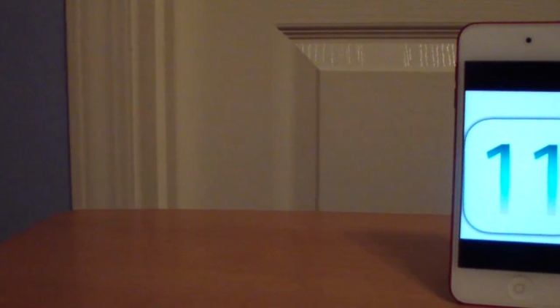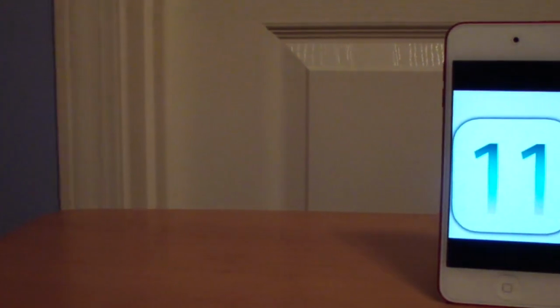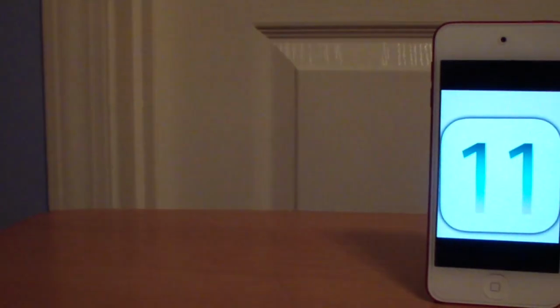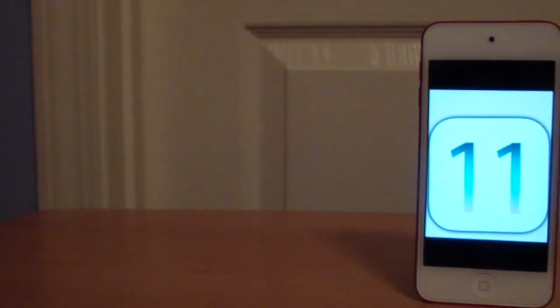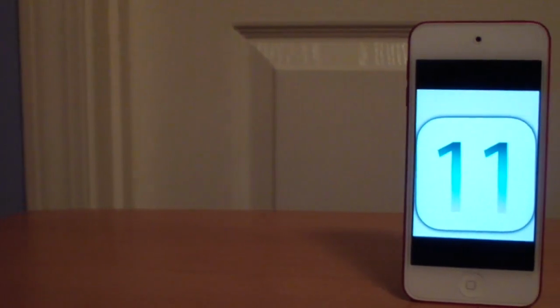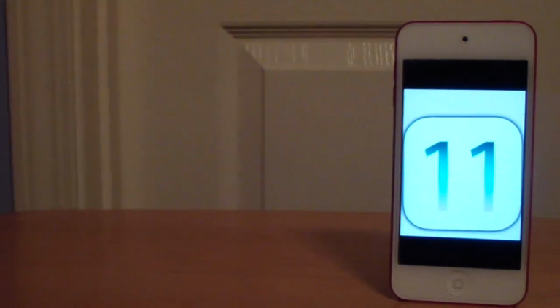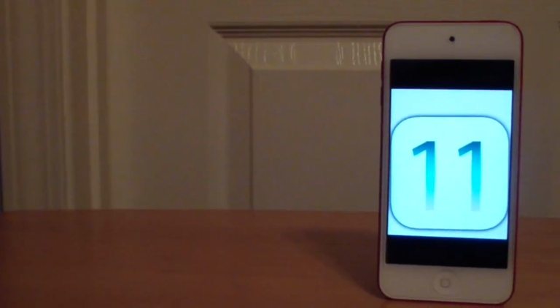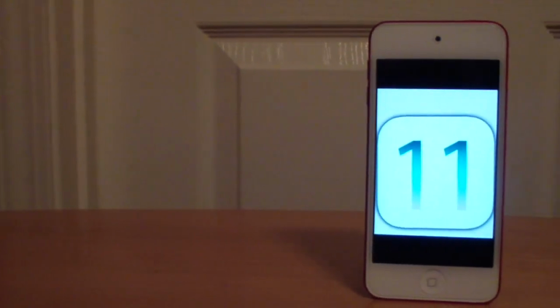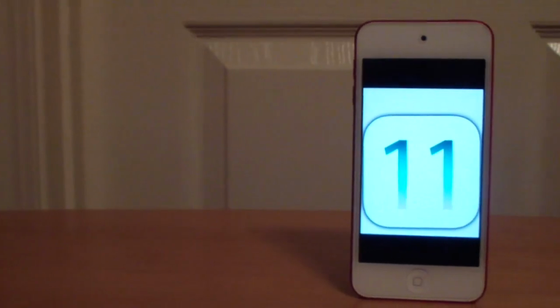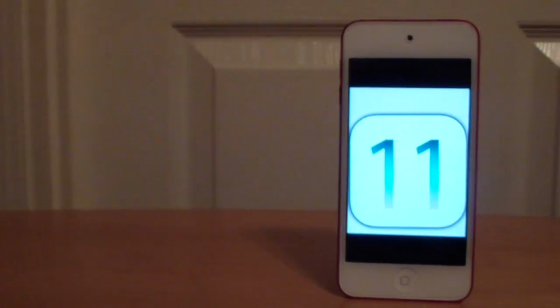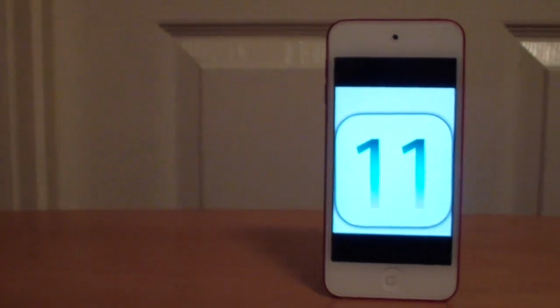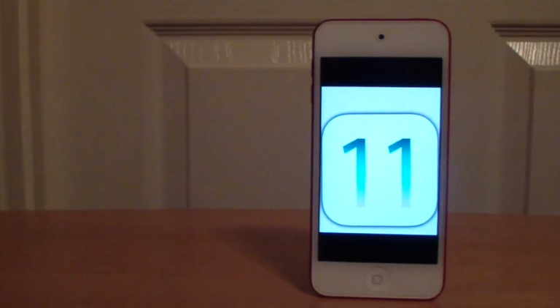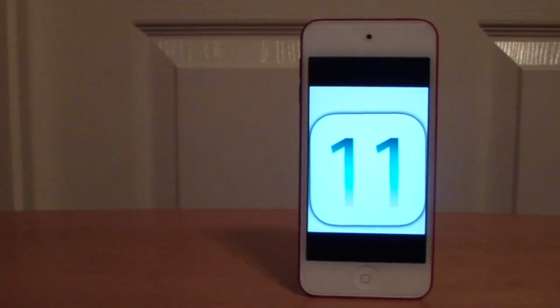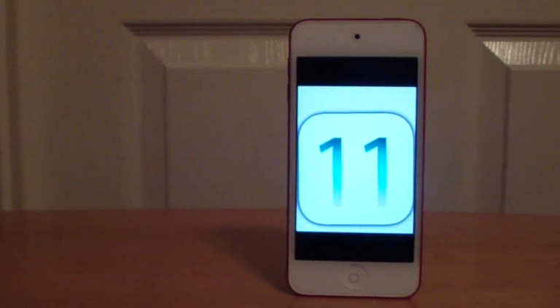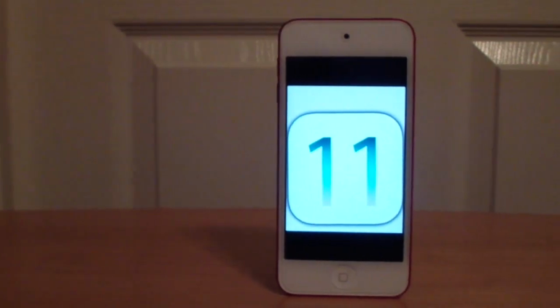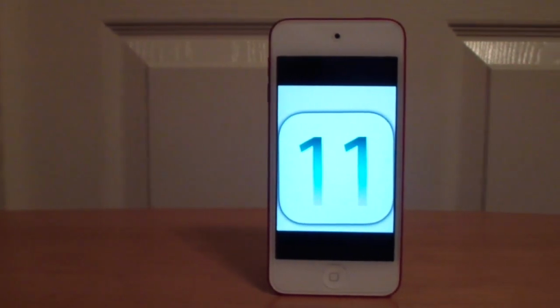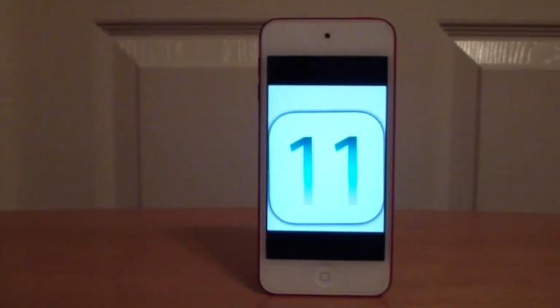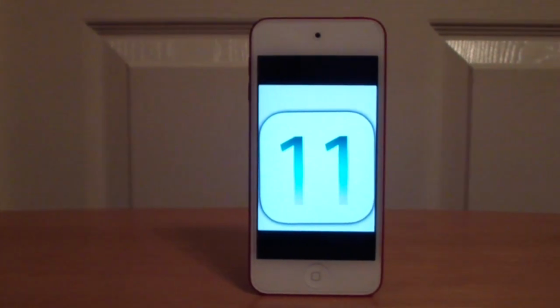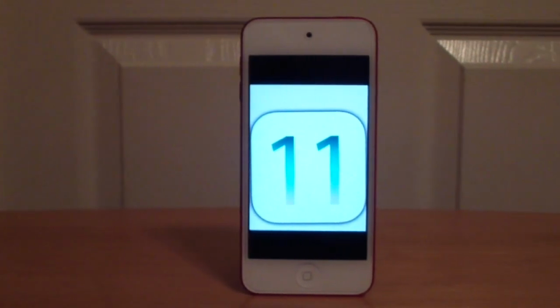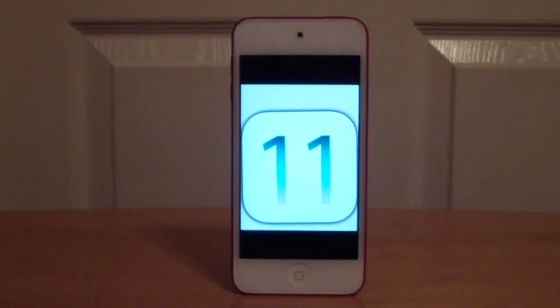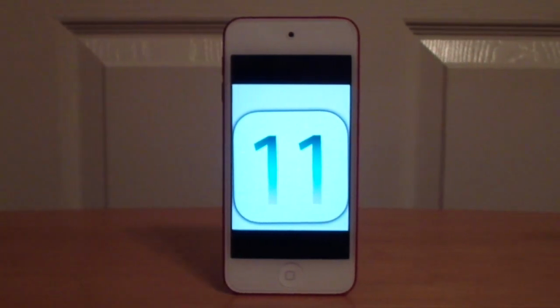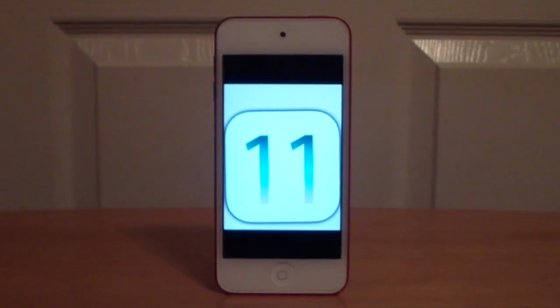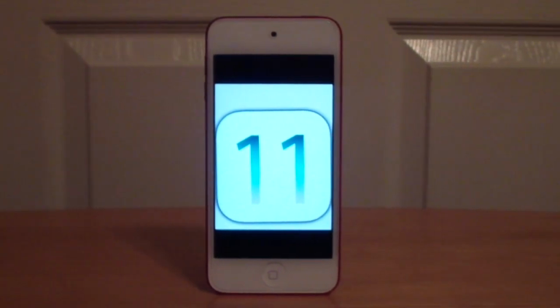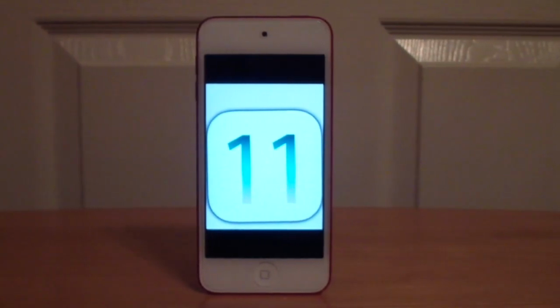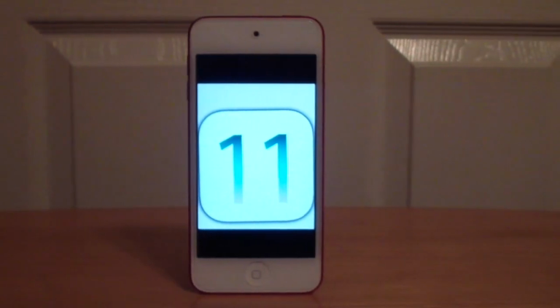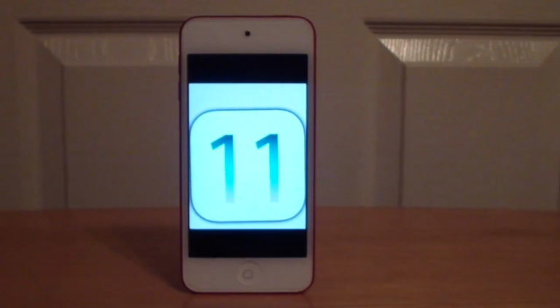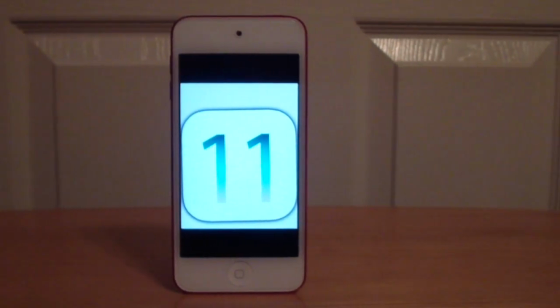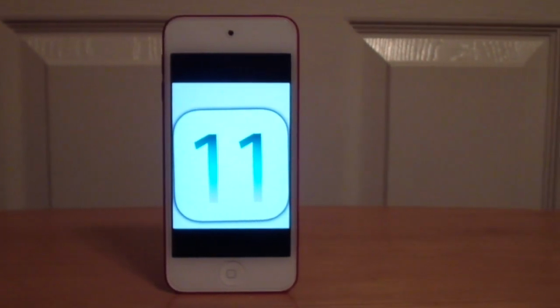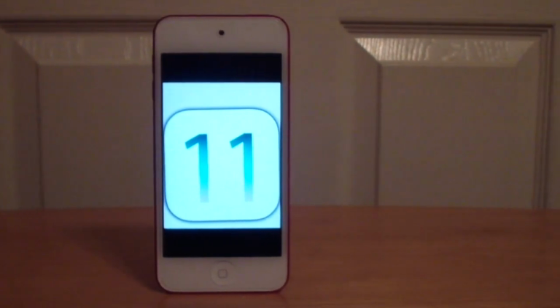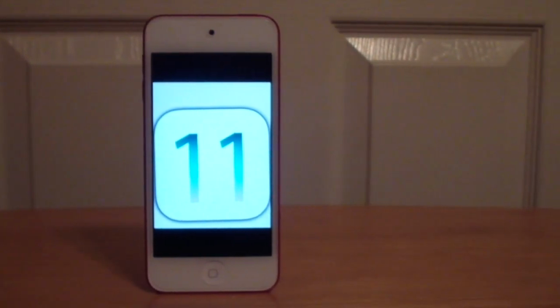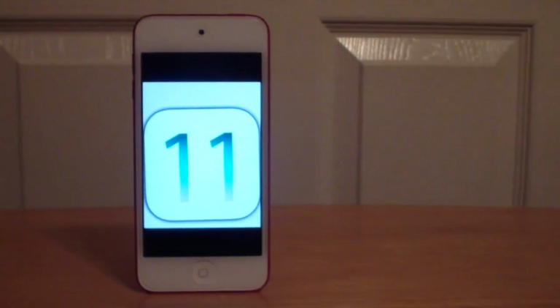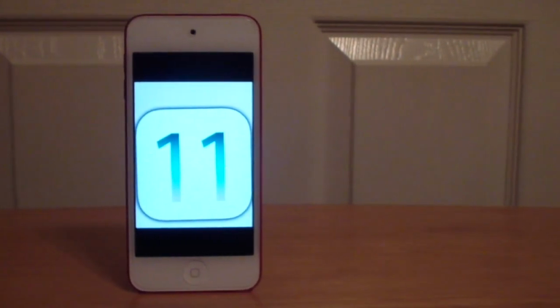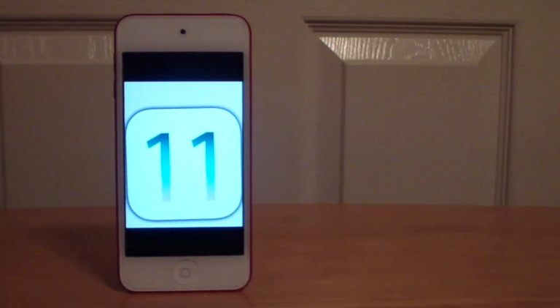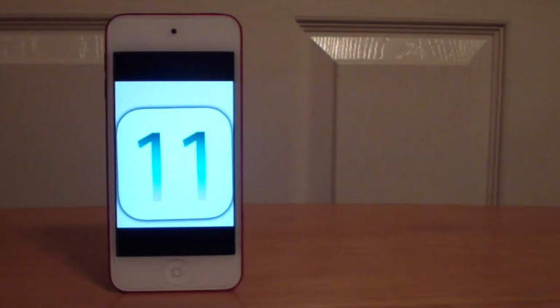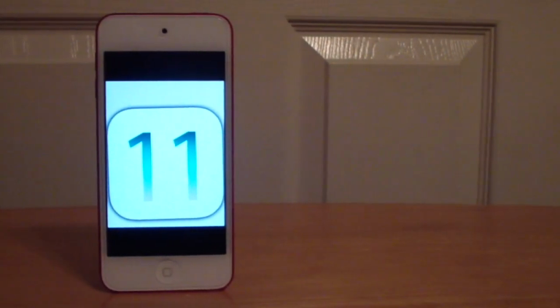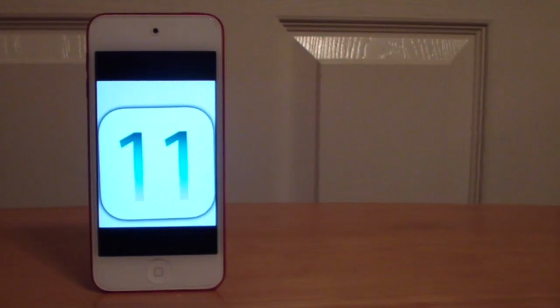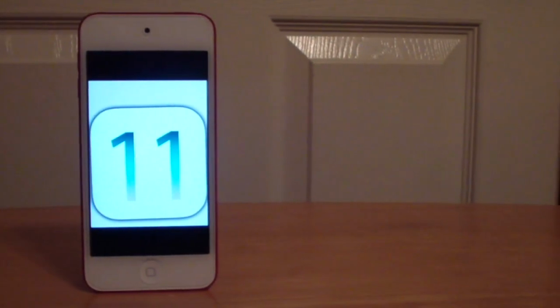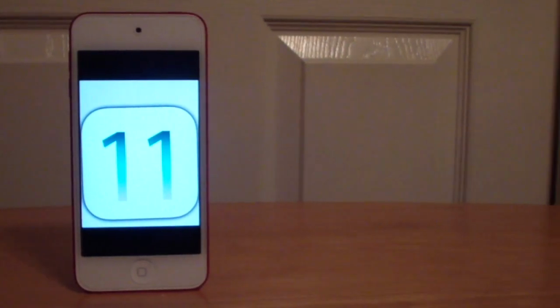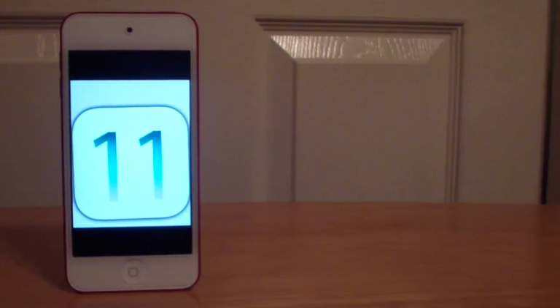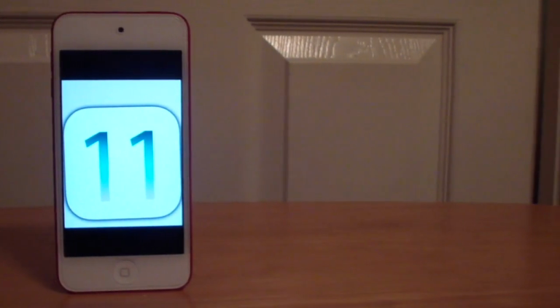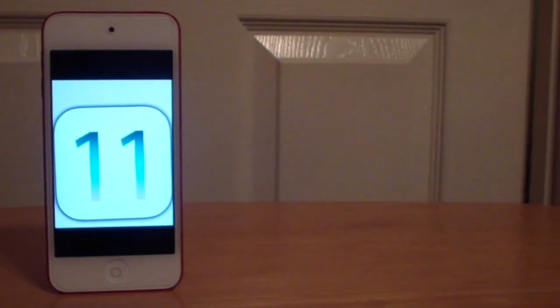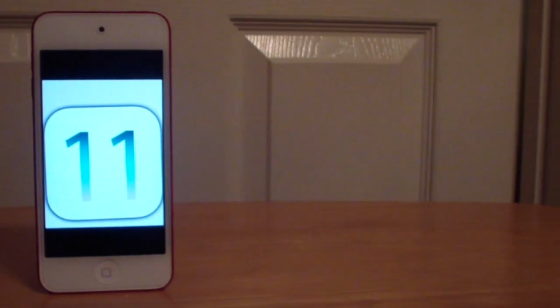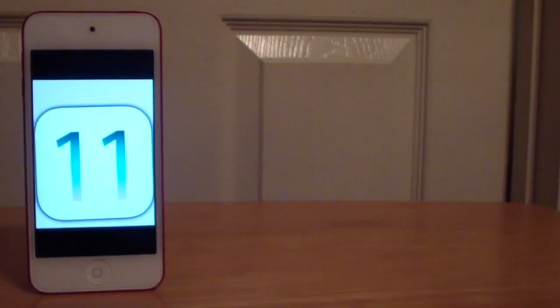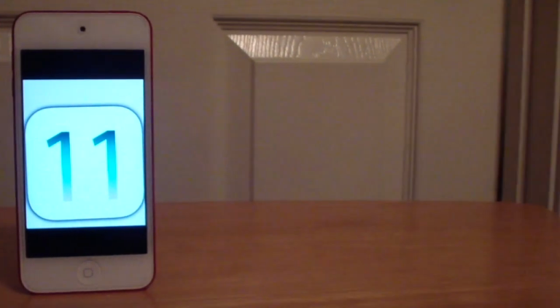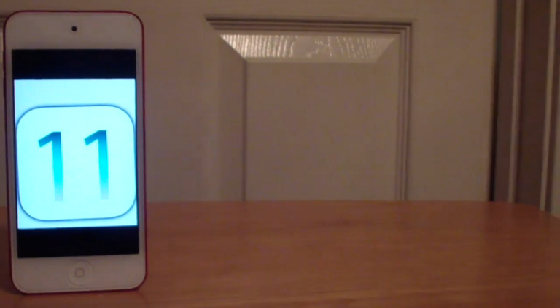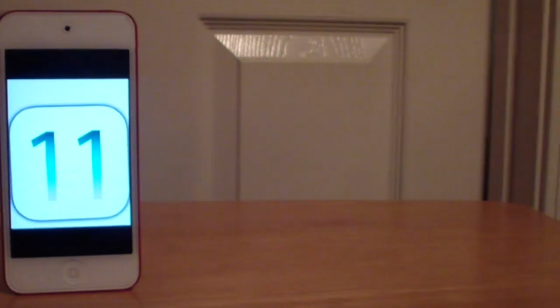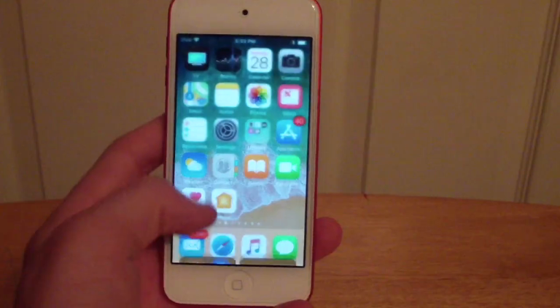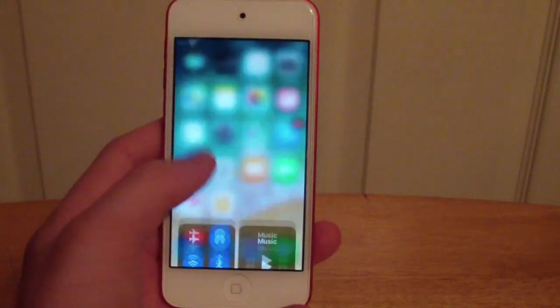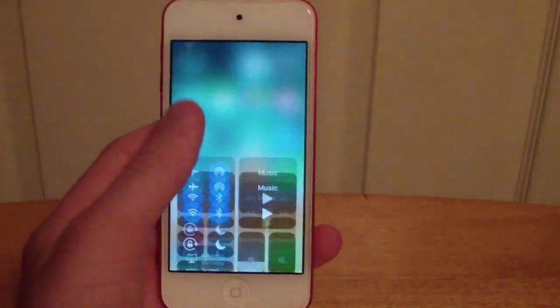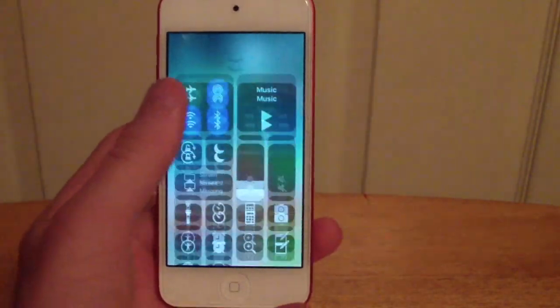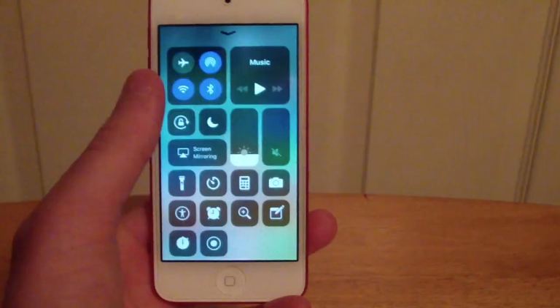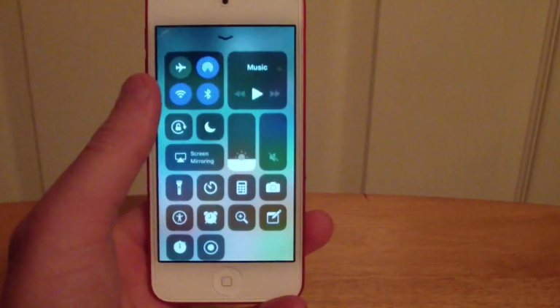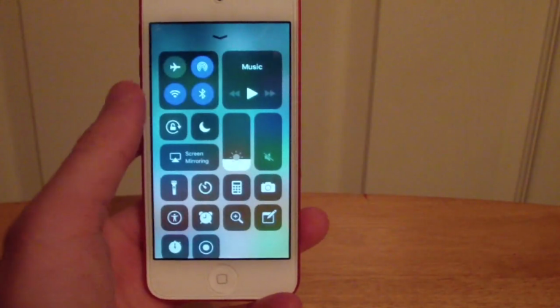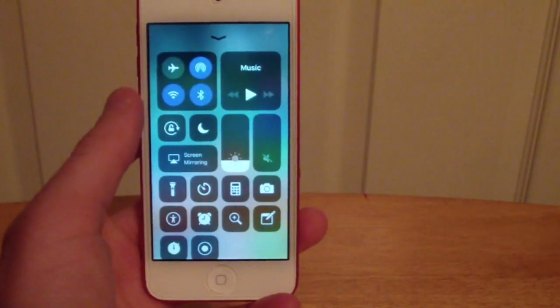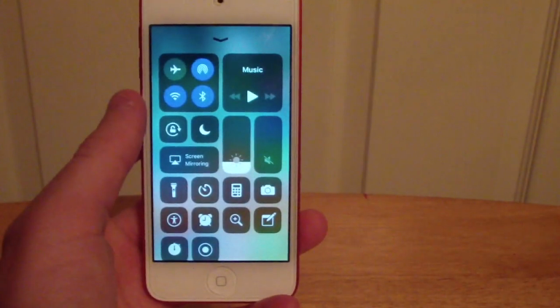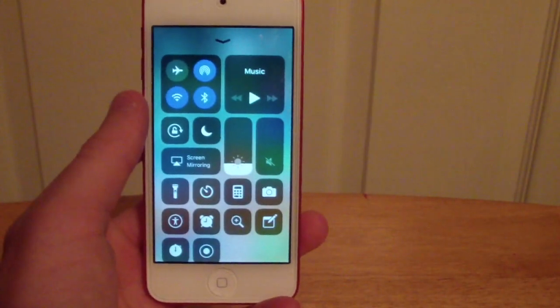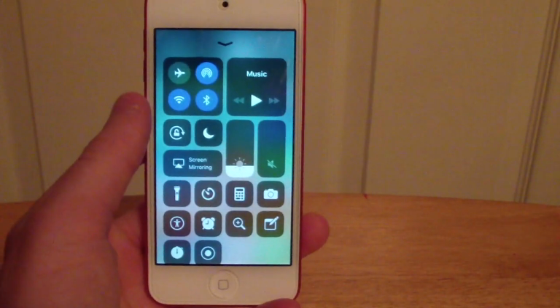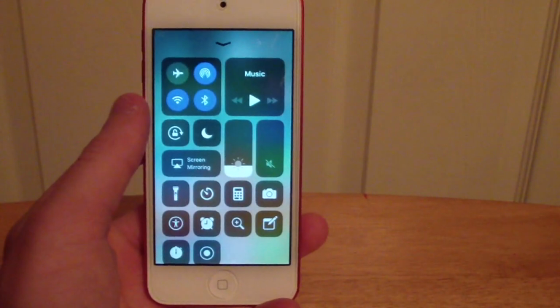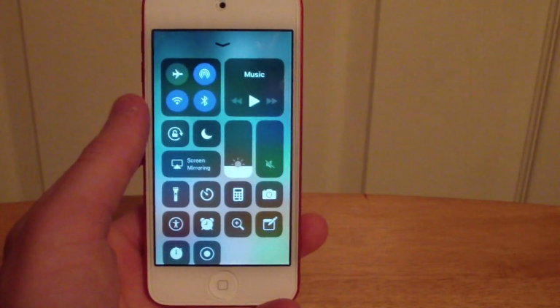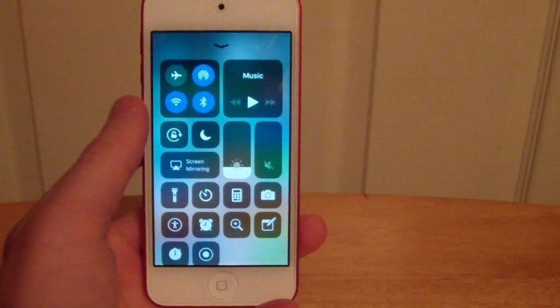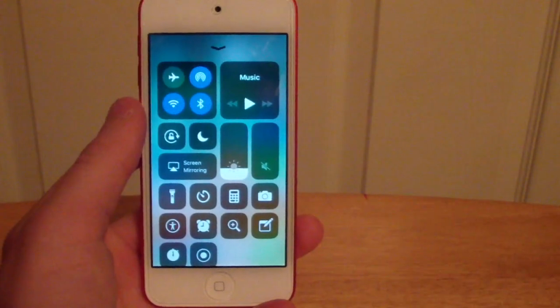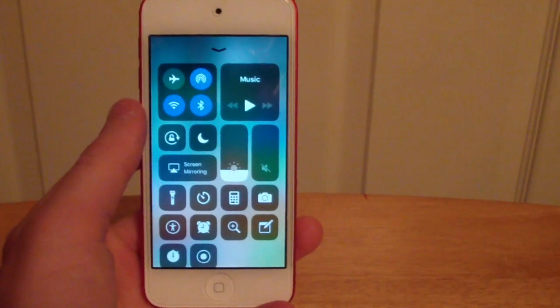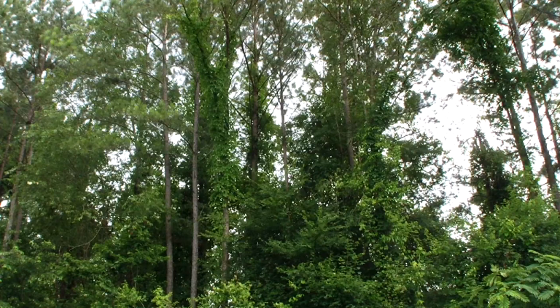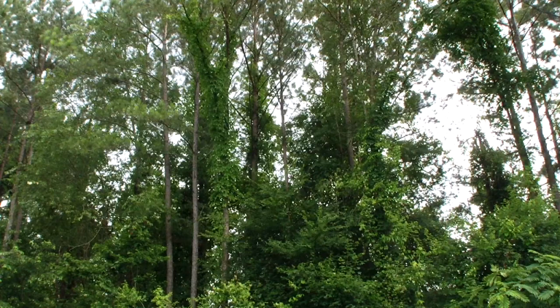Hey guys, this is TechItOut, and today I'm going to show you how to install the first beta of iOS 12 on your iPhone, iPad, or iPod Touch.